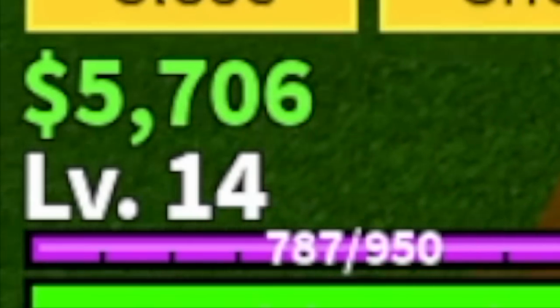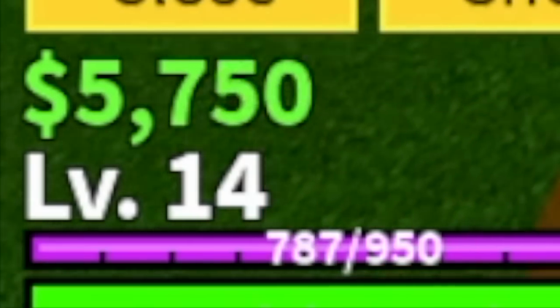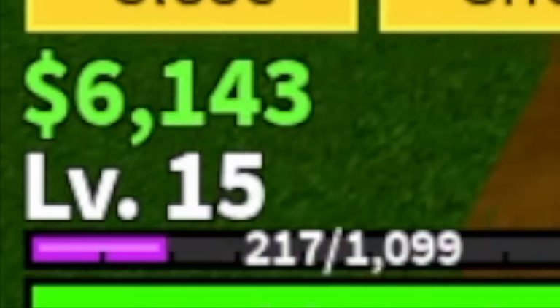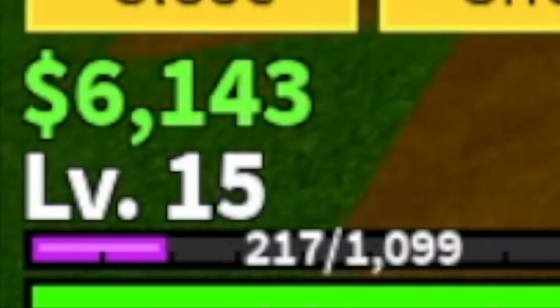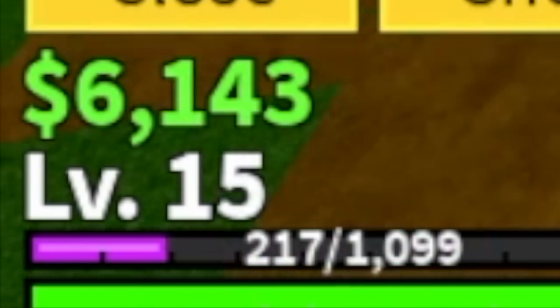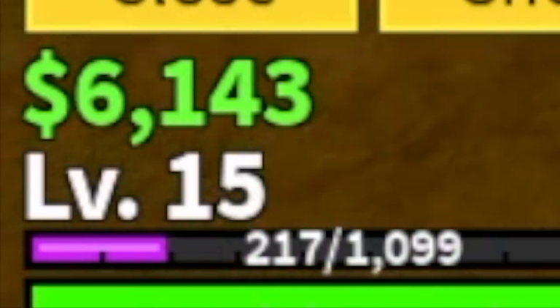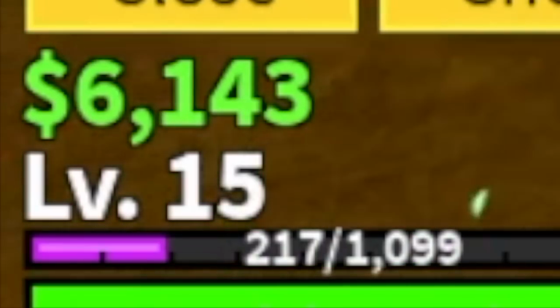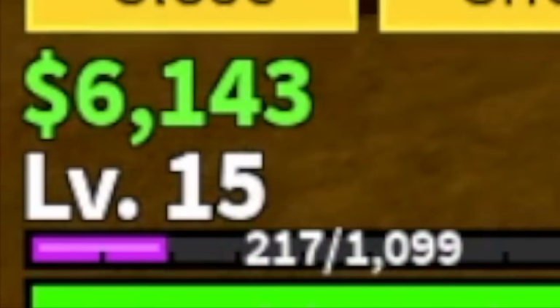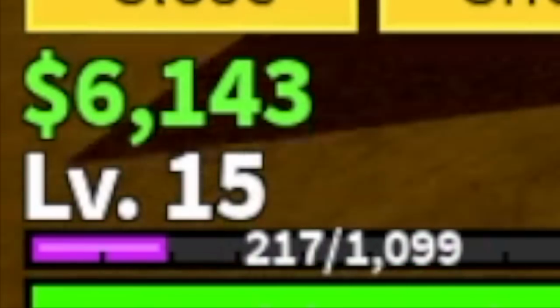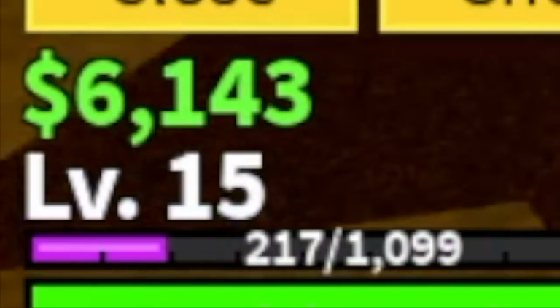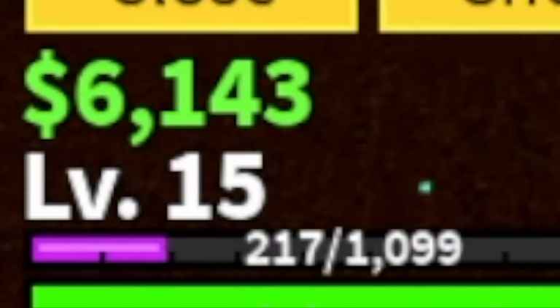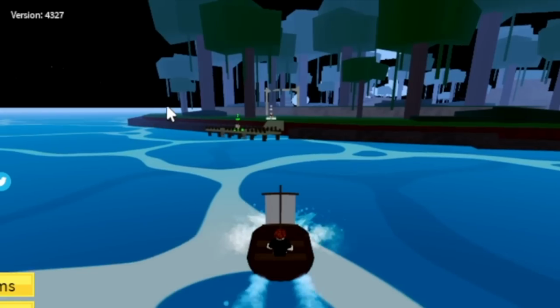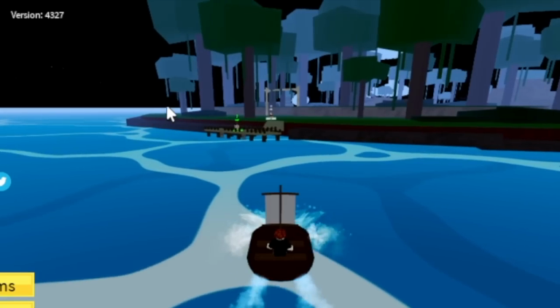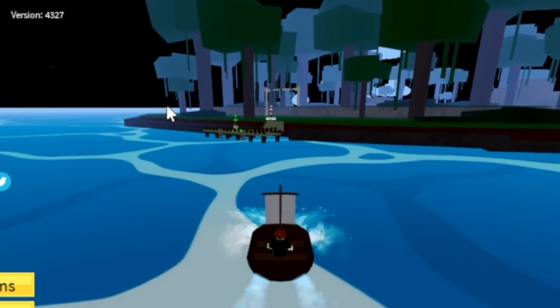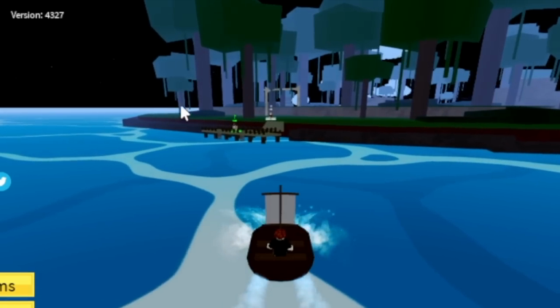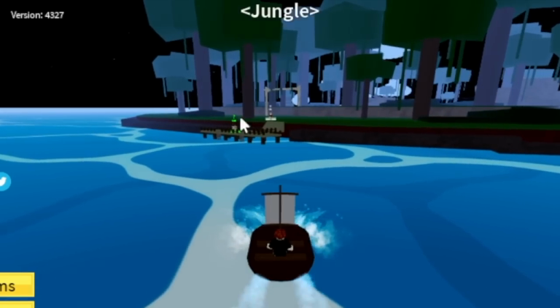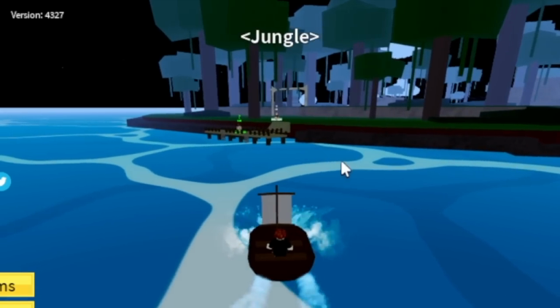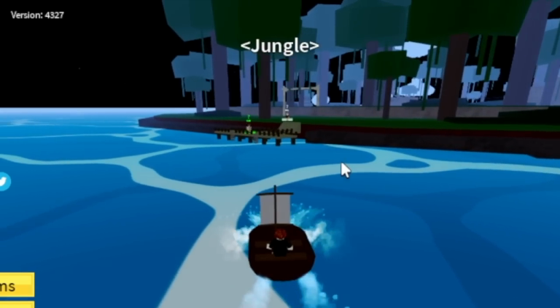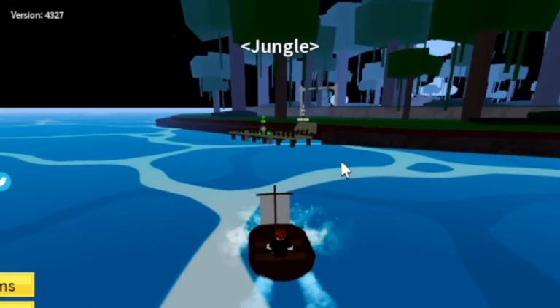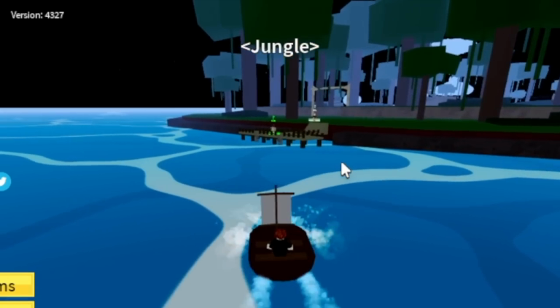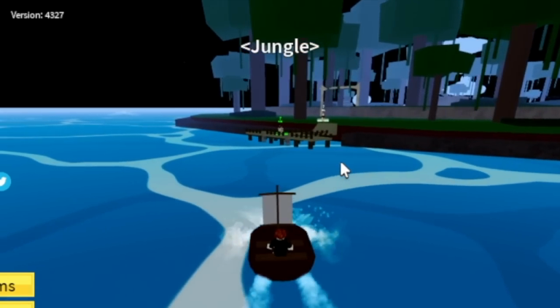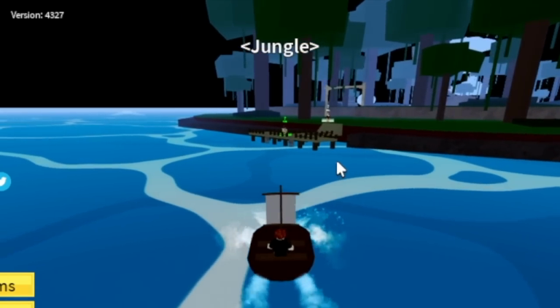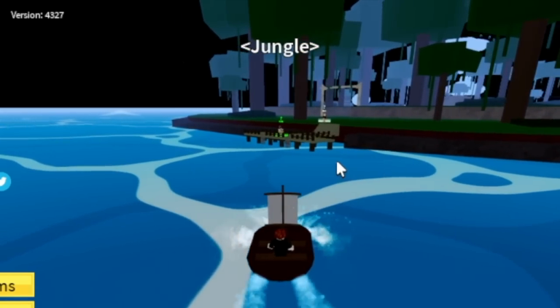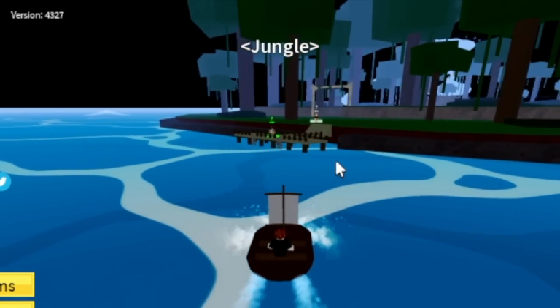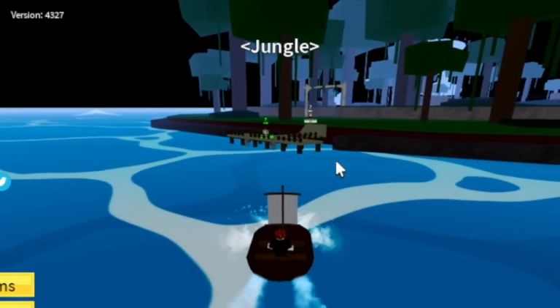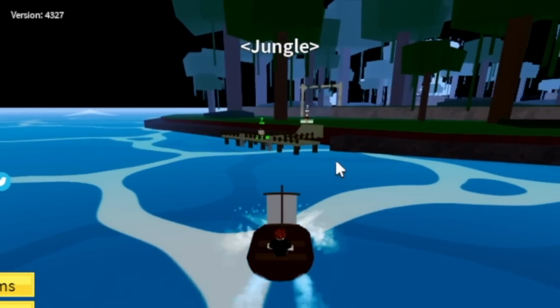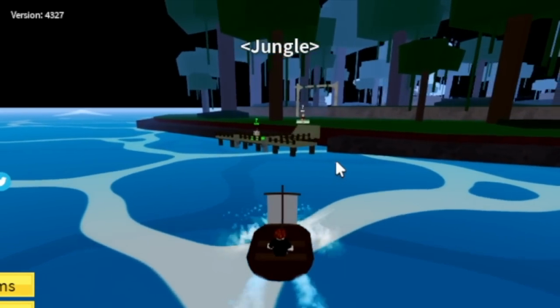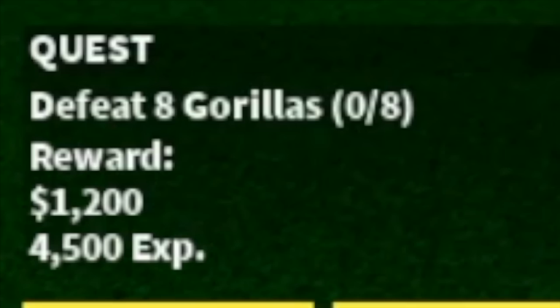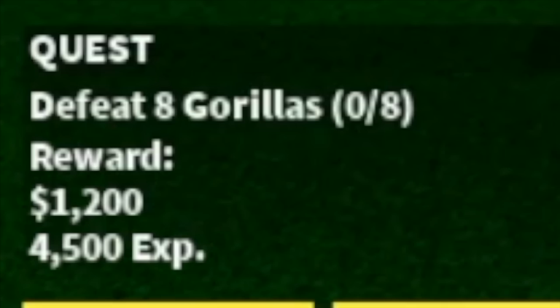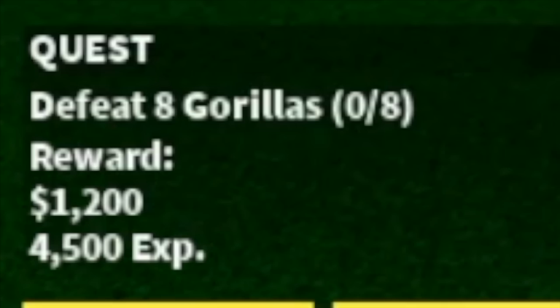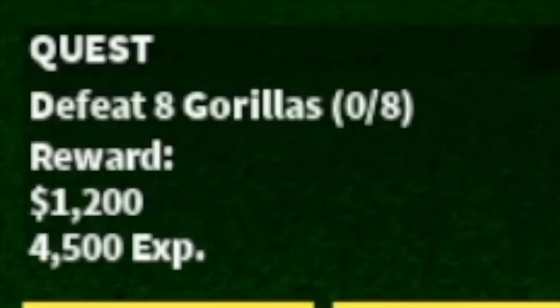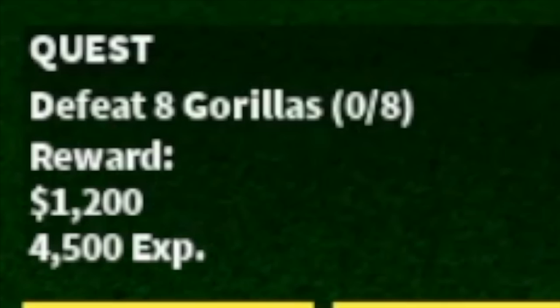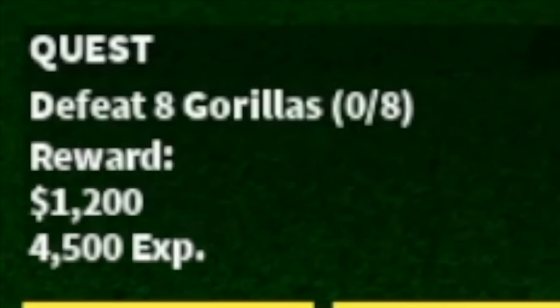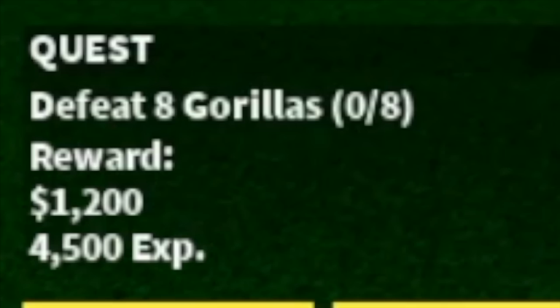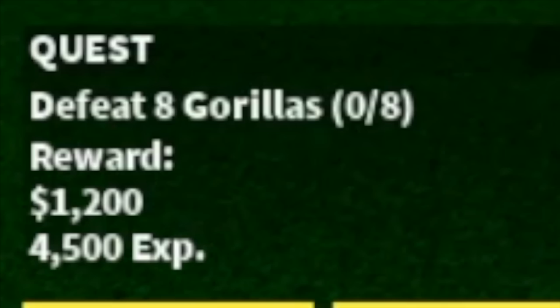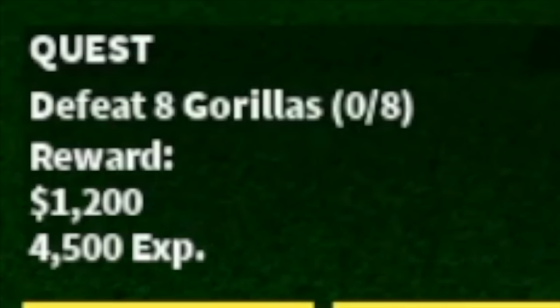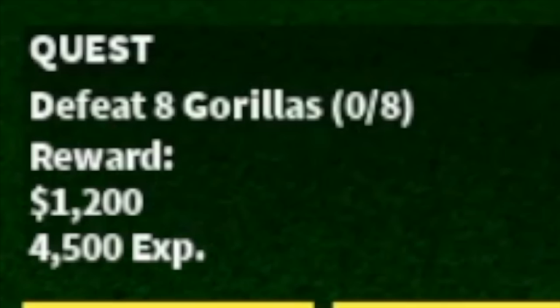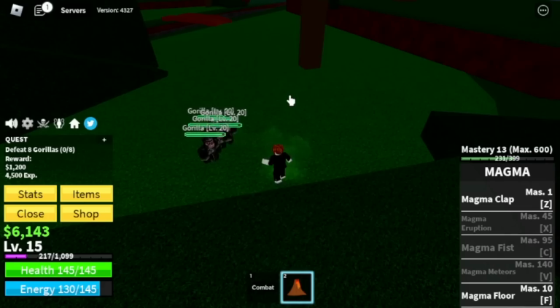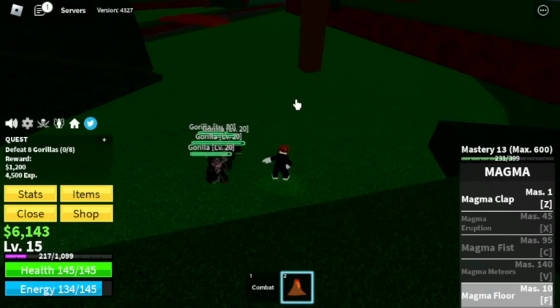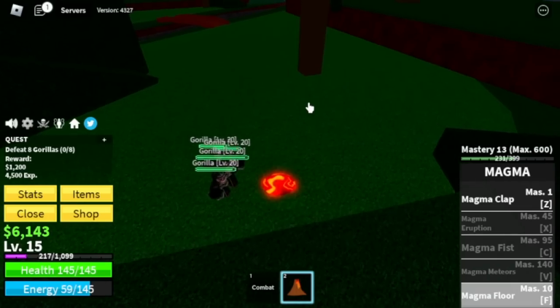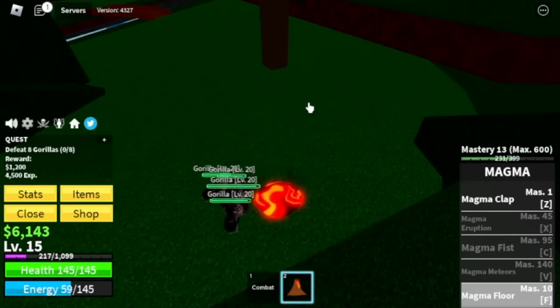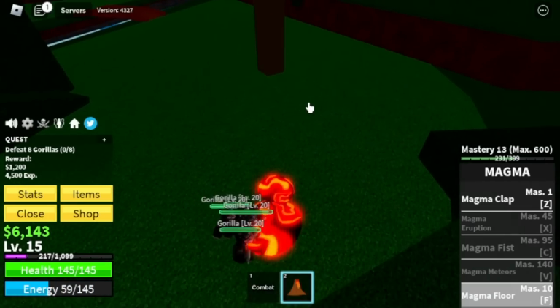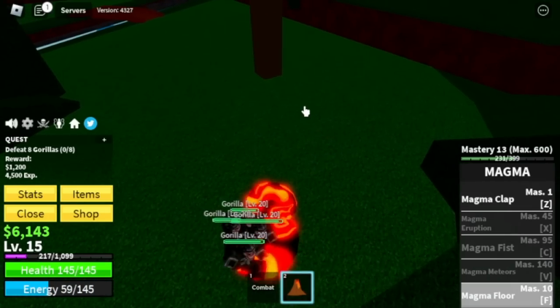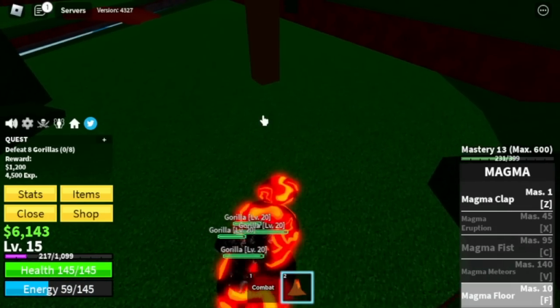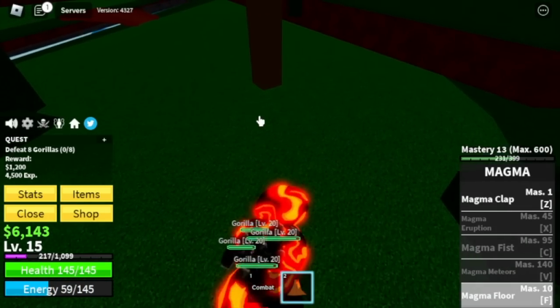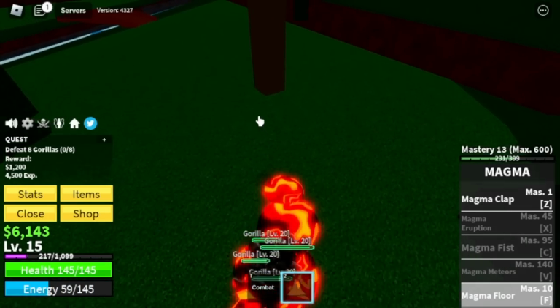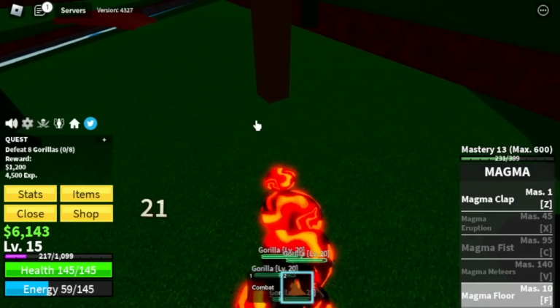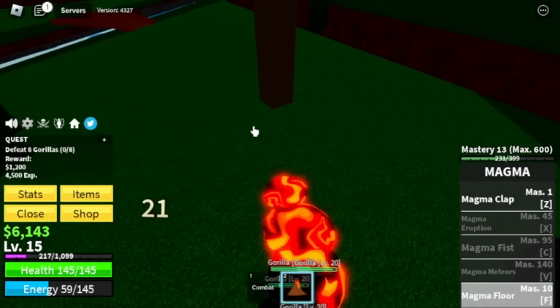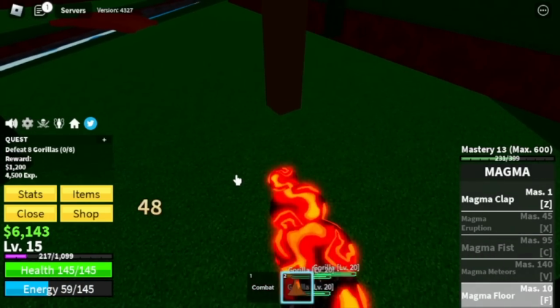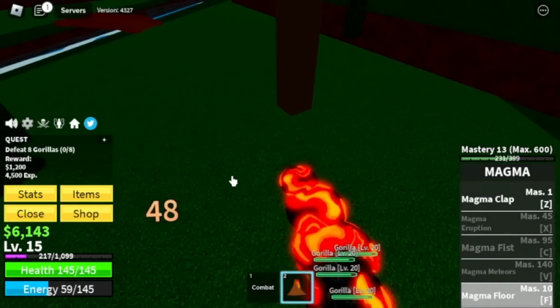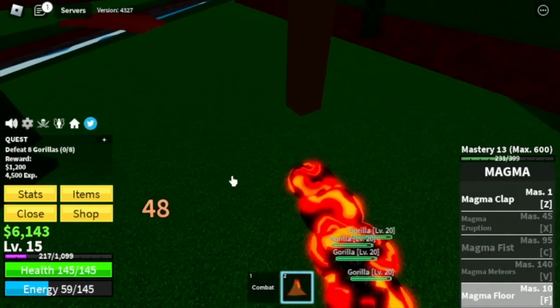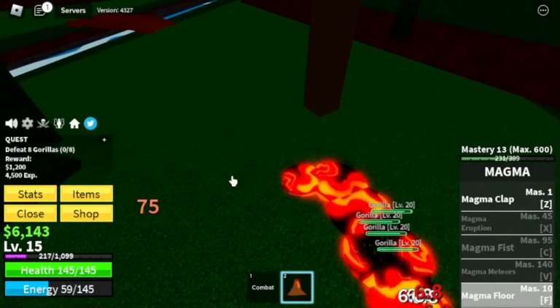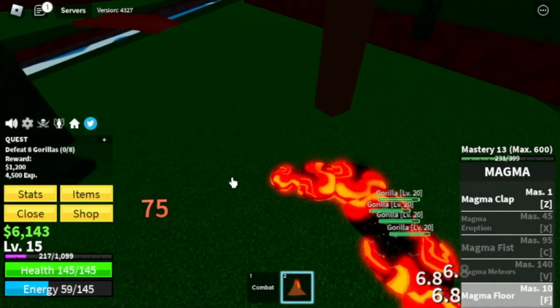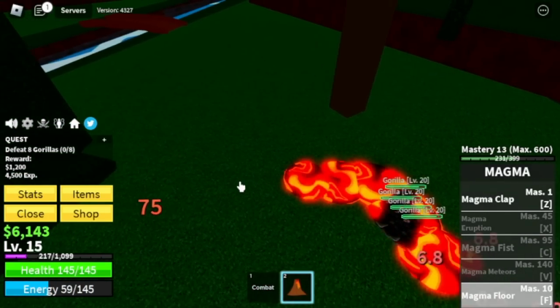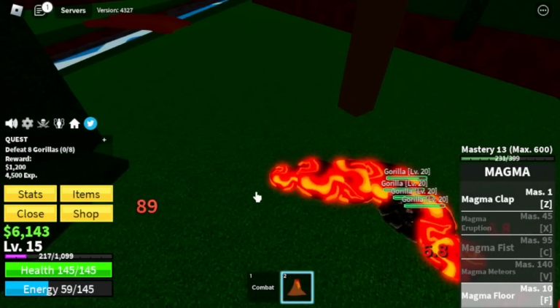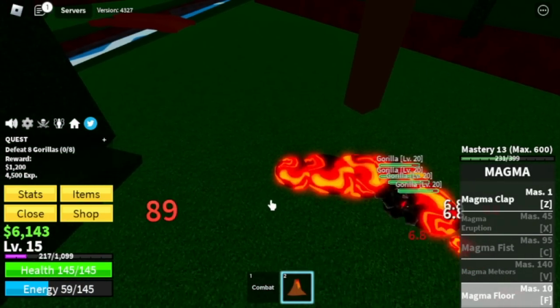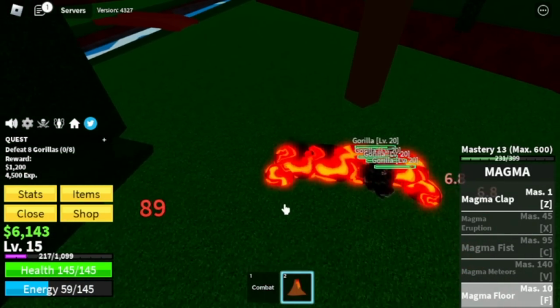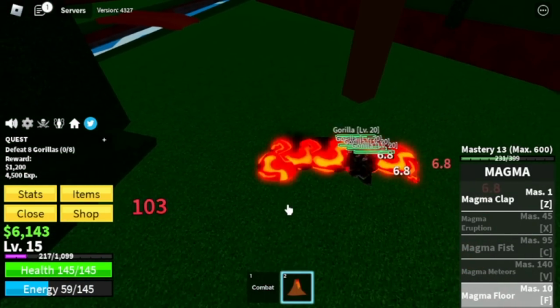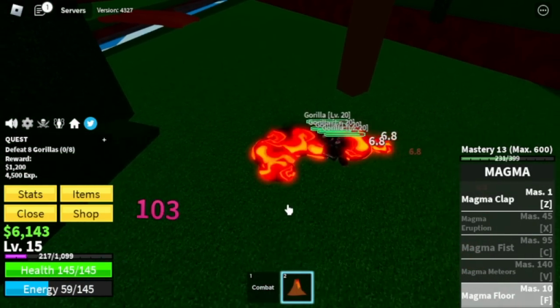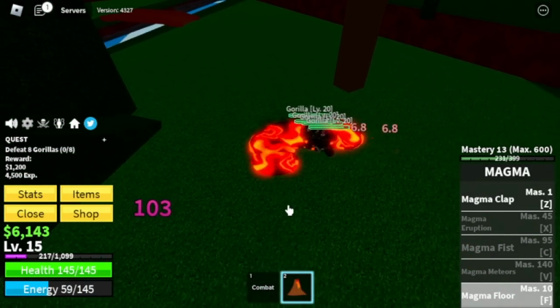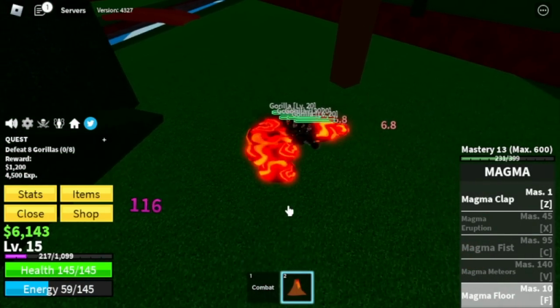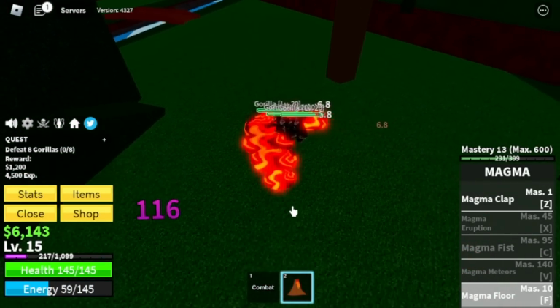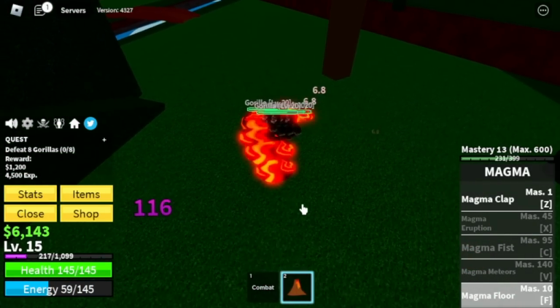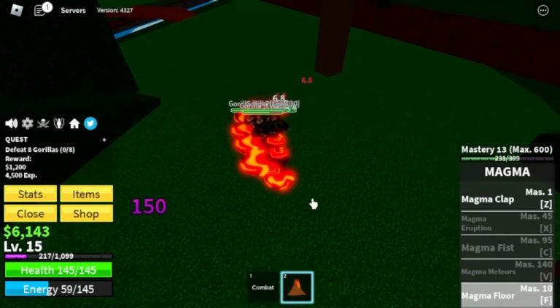At level 15, we're leaving this area. Next up, the jungle, and the target is the gorillas. Very easy — F is kill.